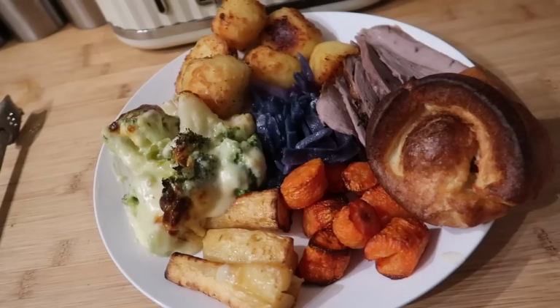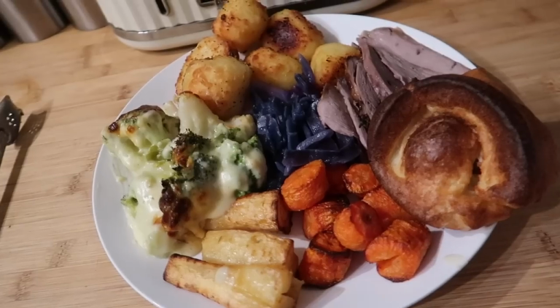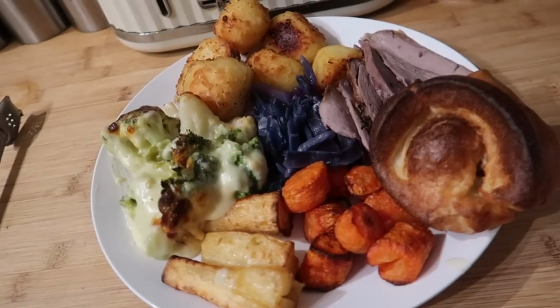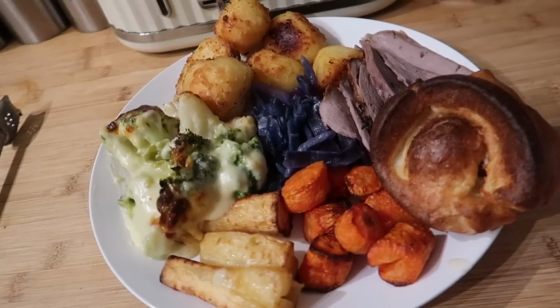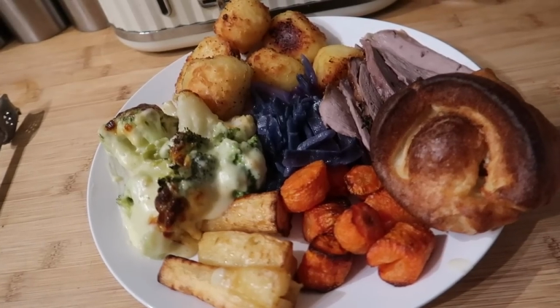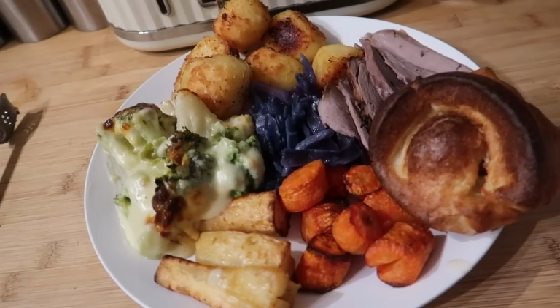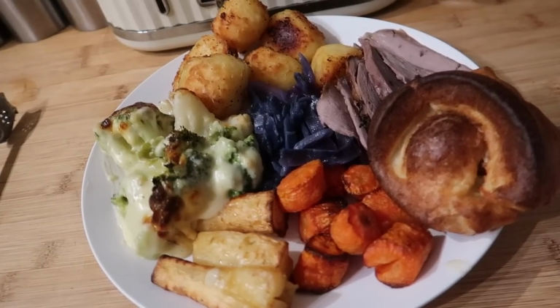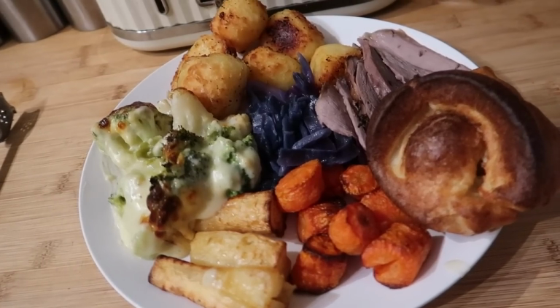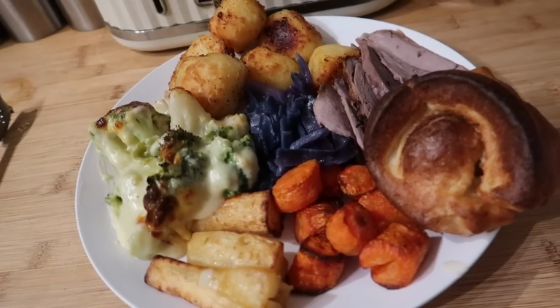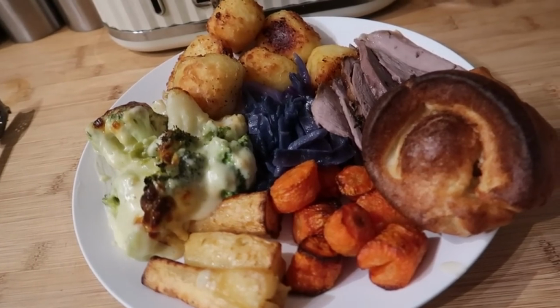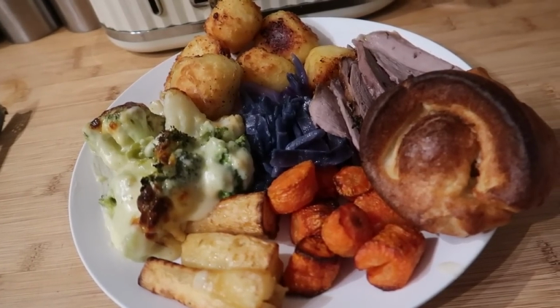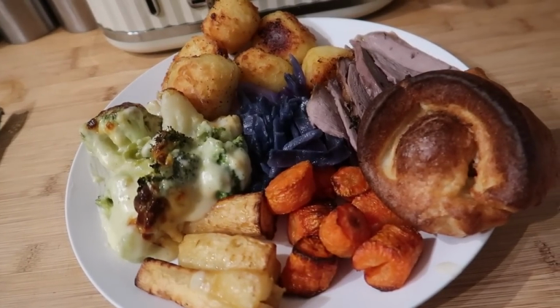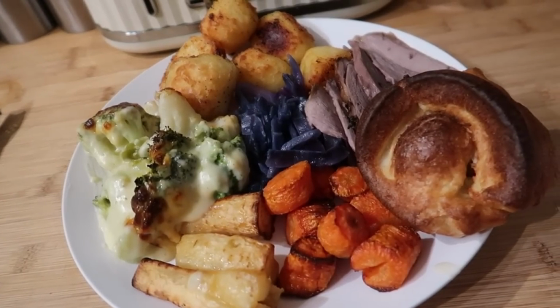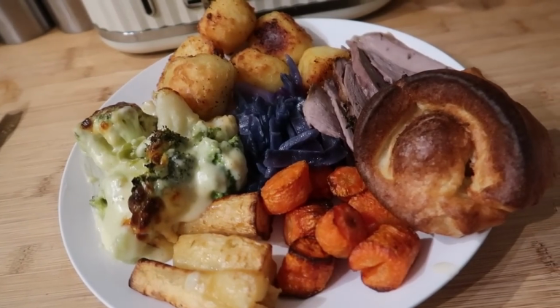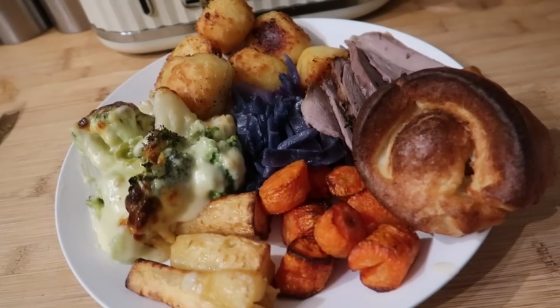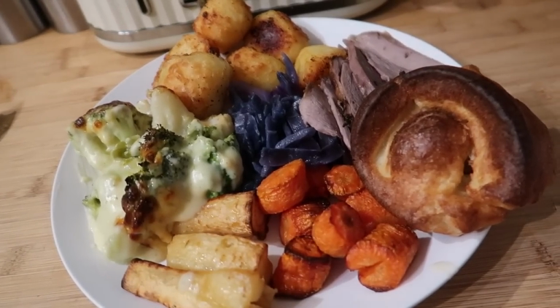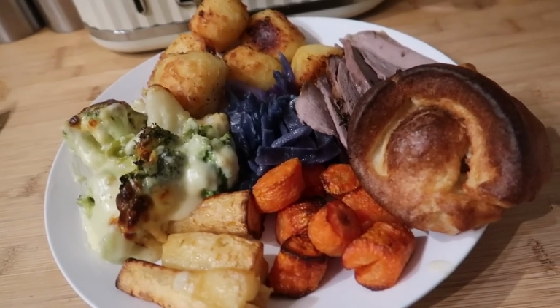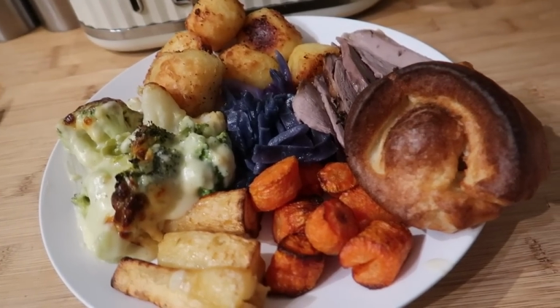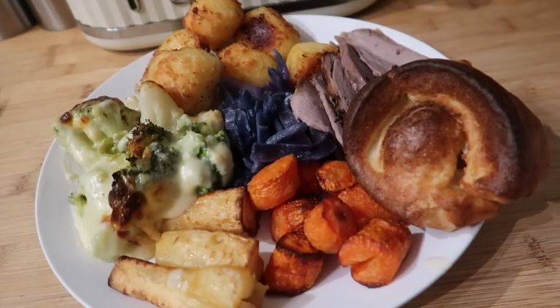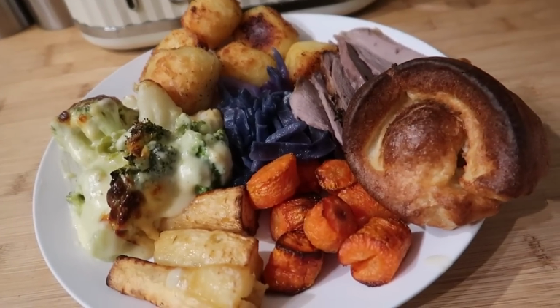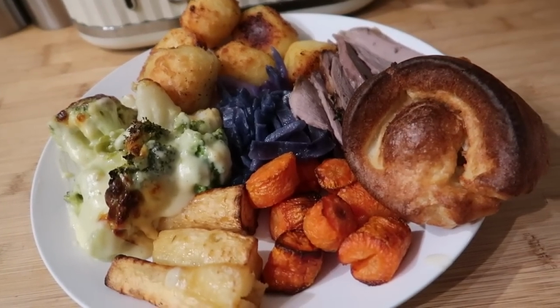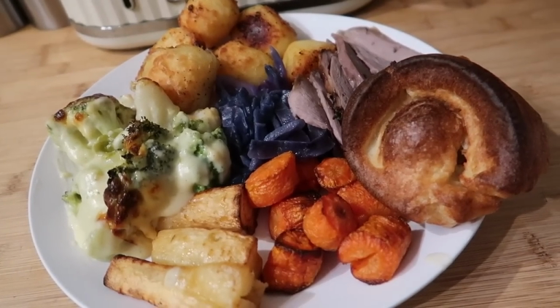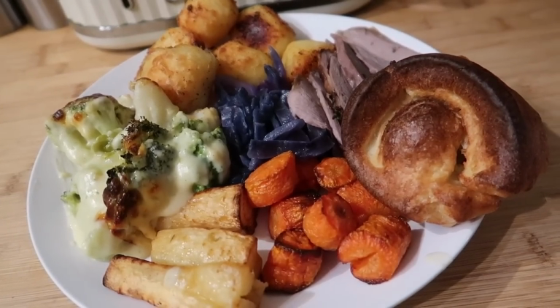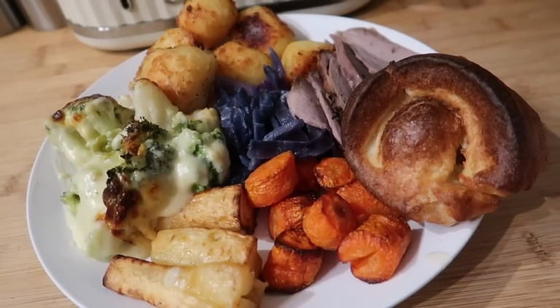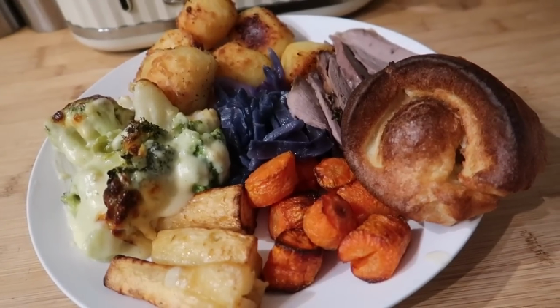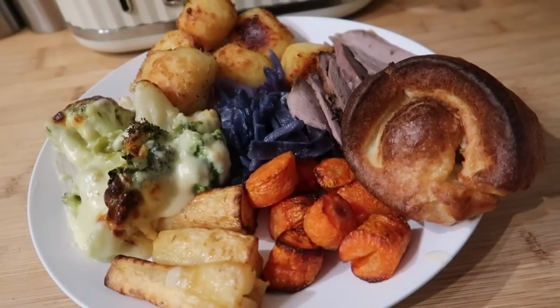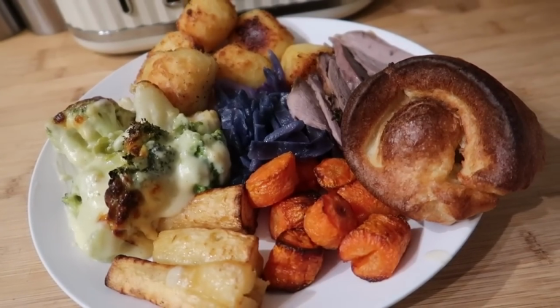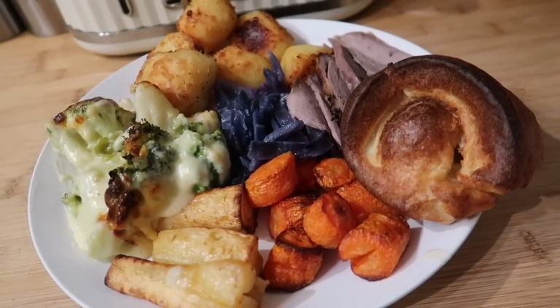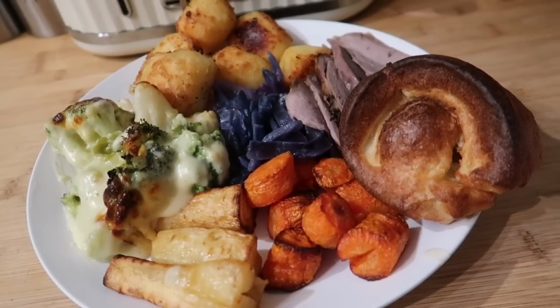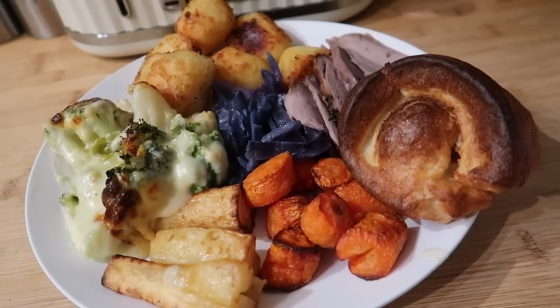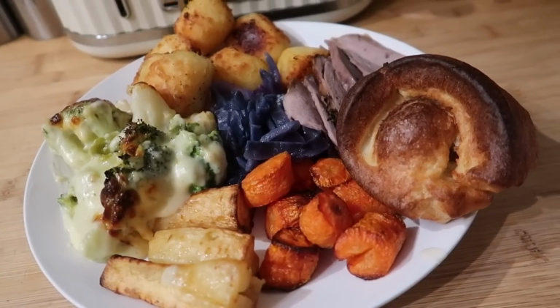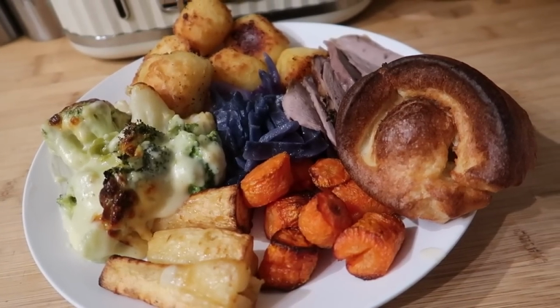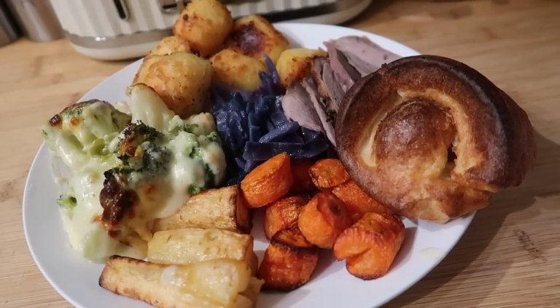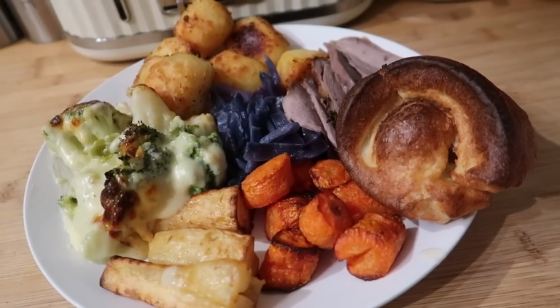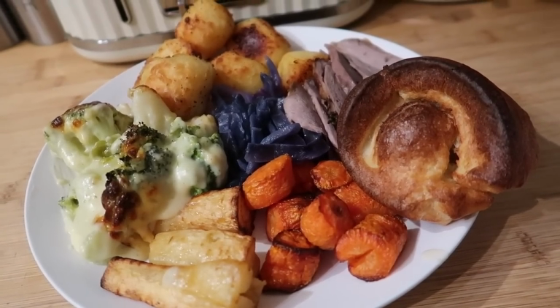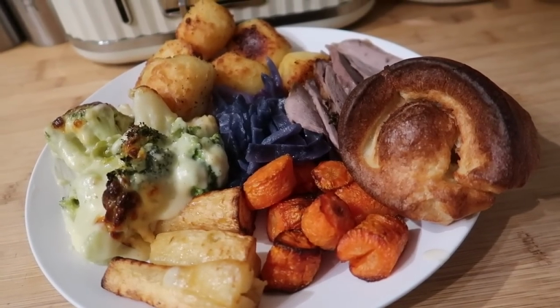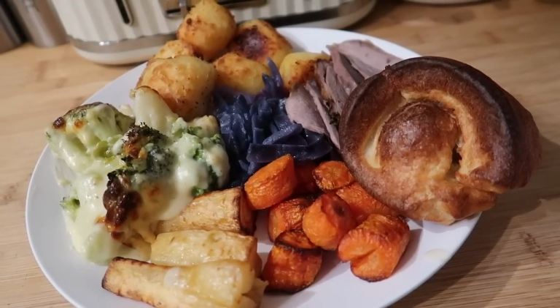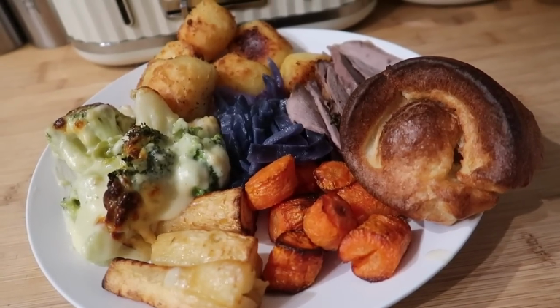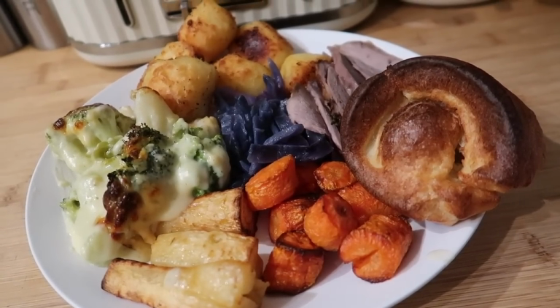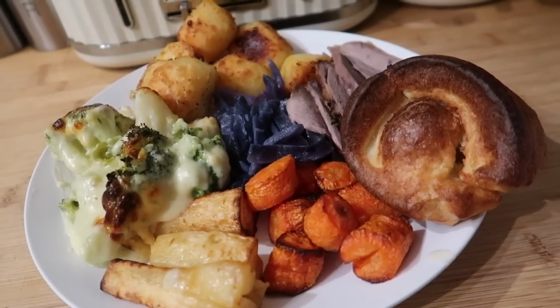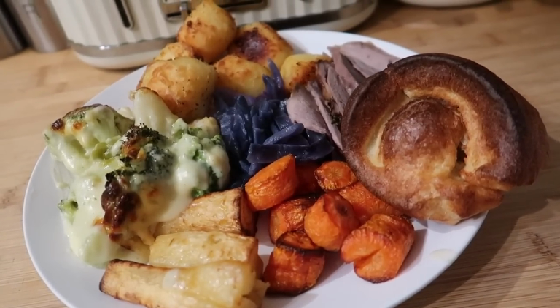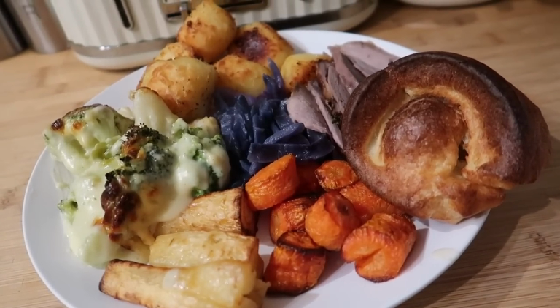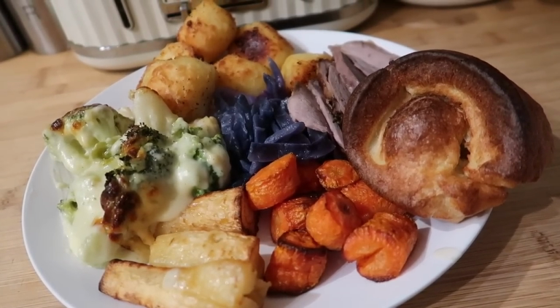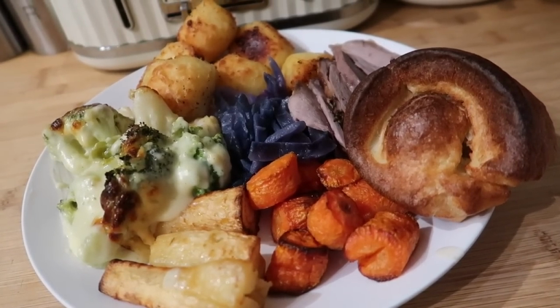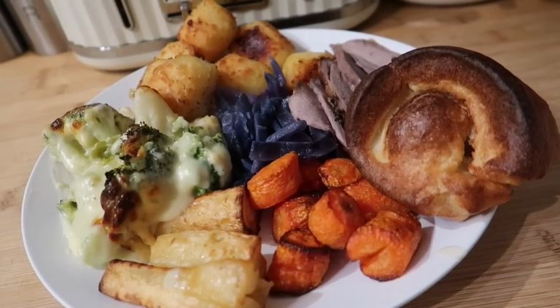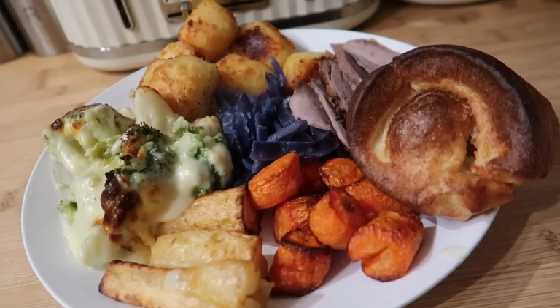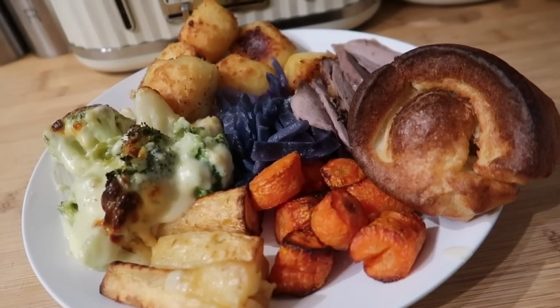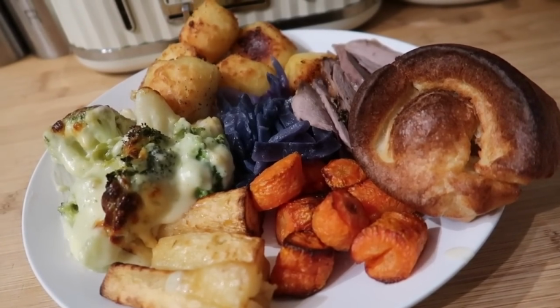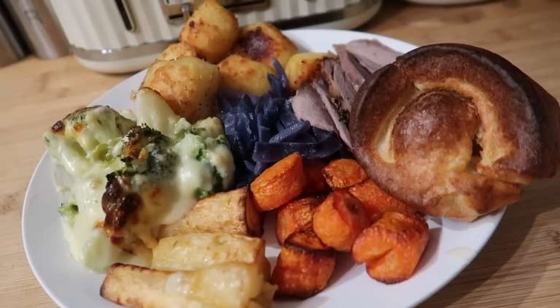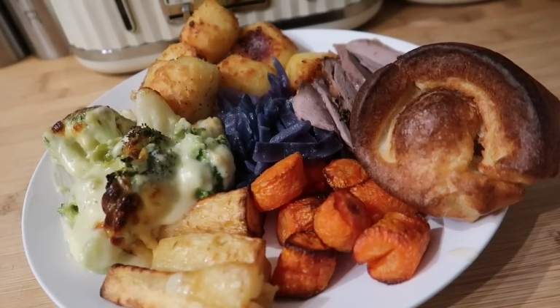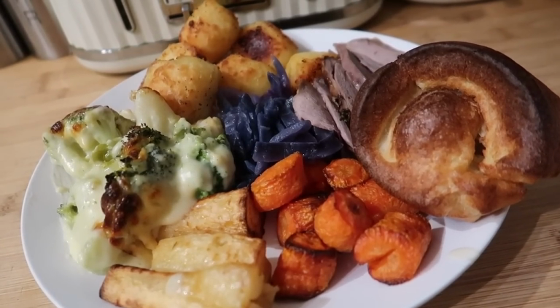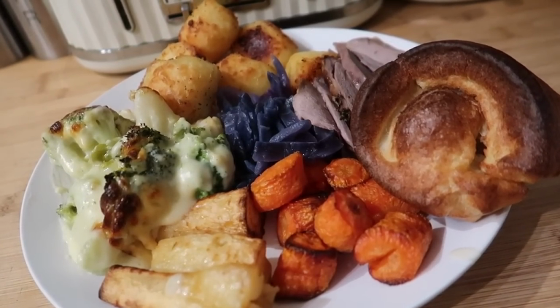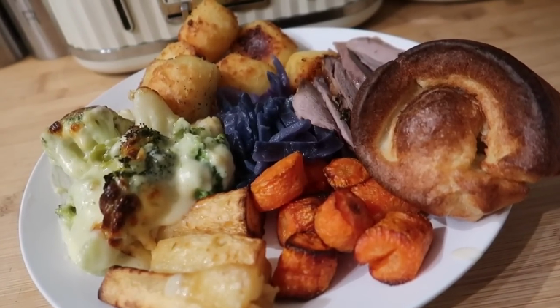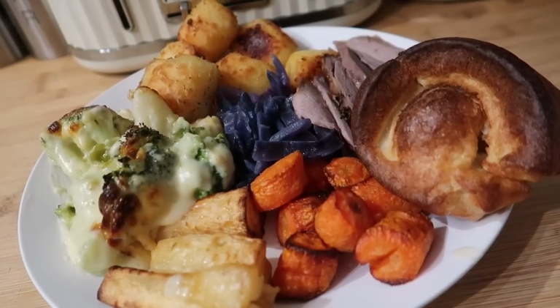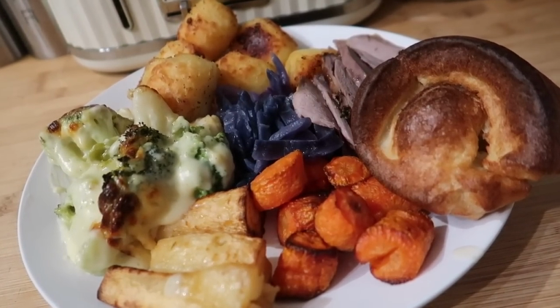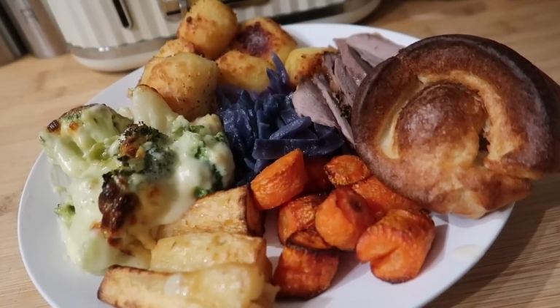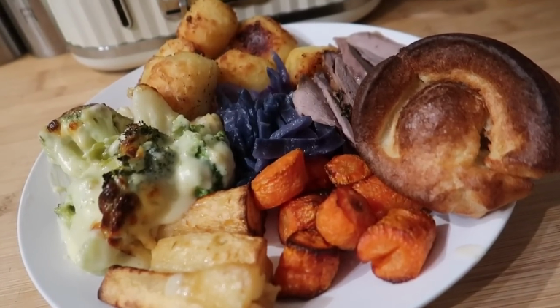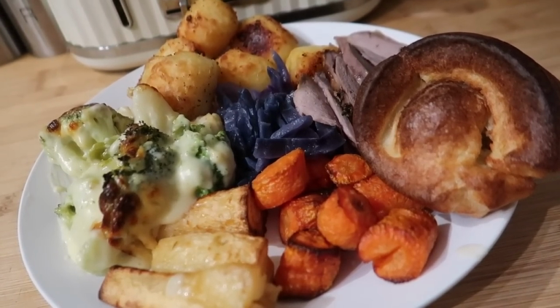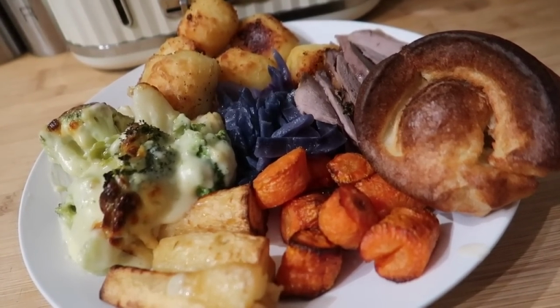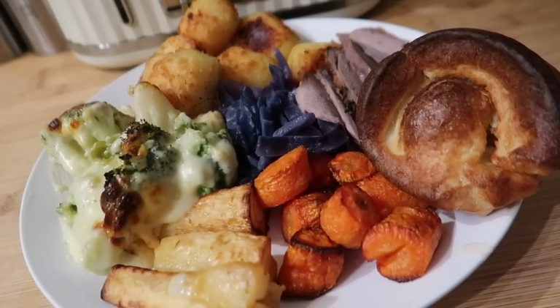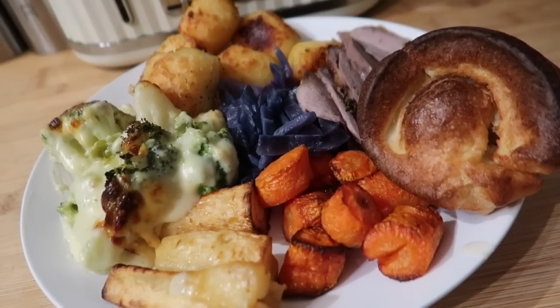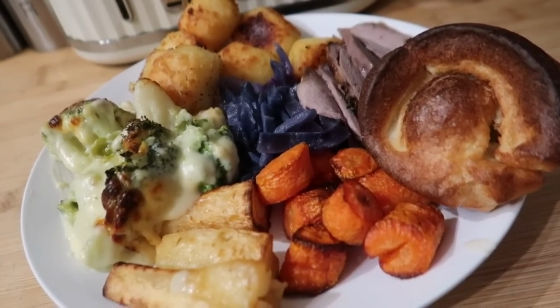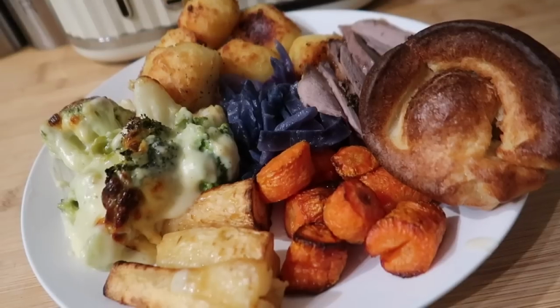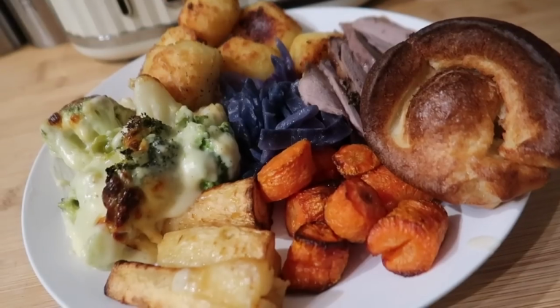Hello and welcome back to my channel, and to one of my most requested videos, which is a roast dinner cook-along.